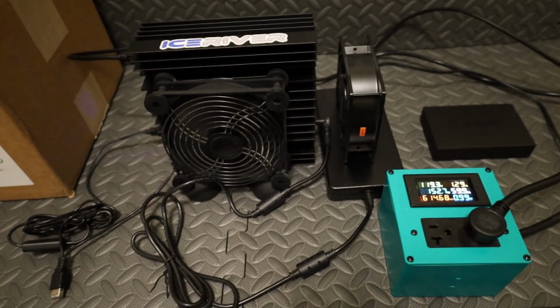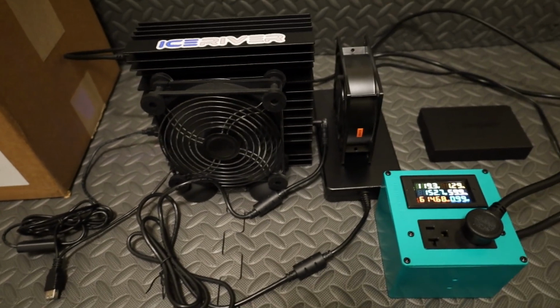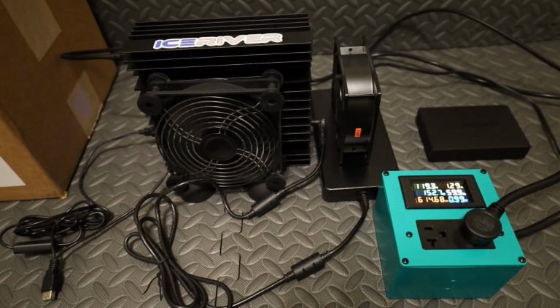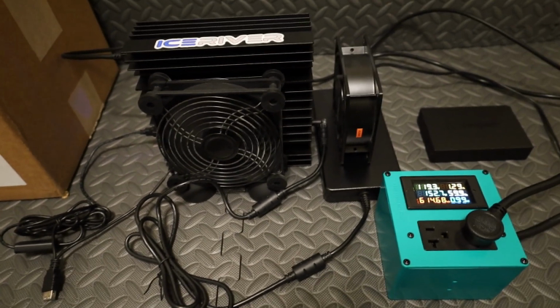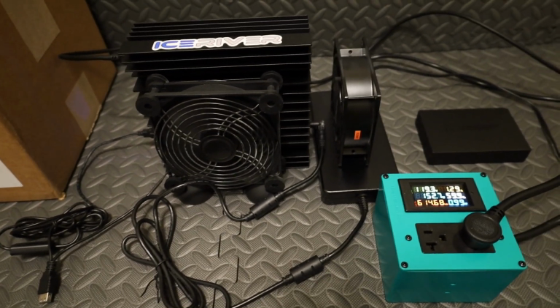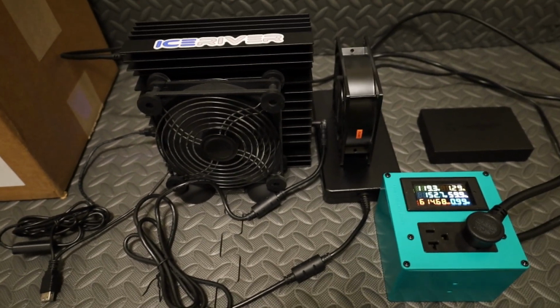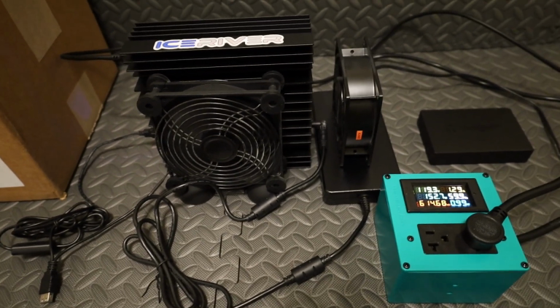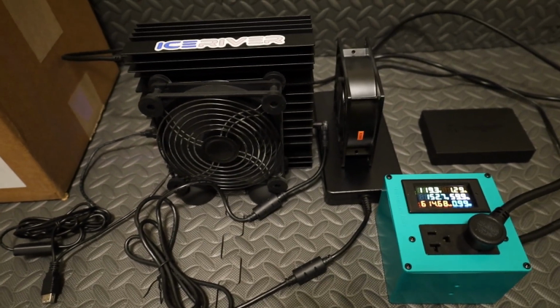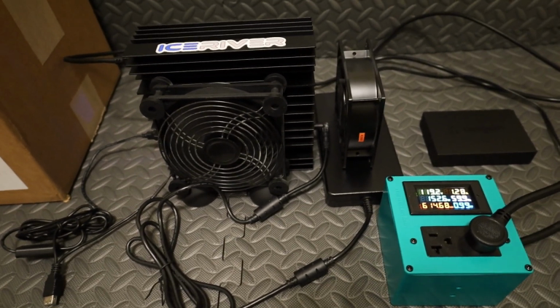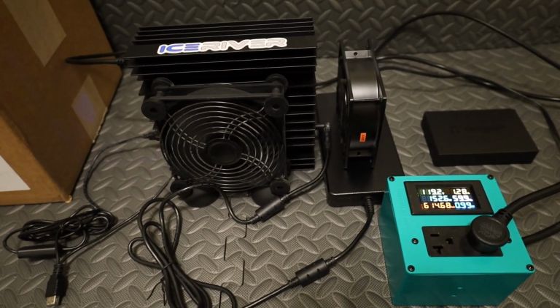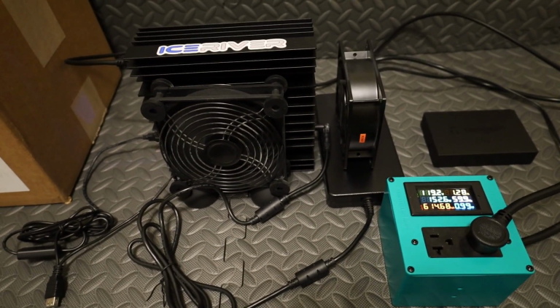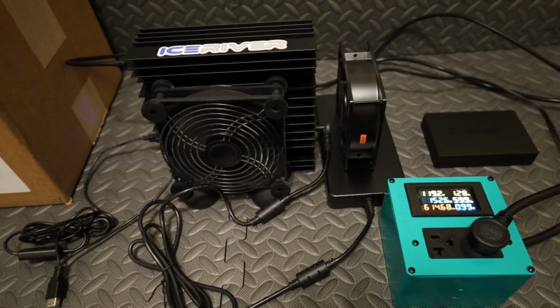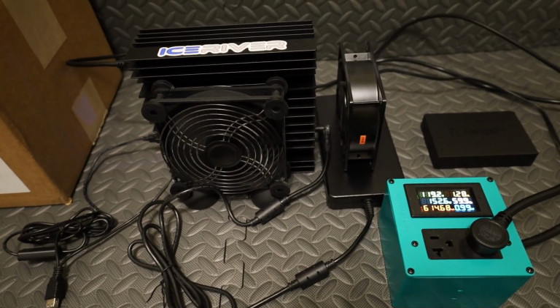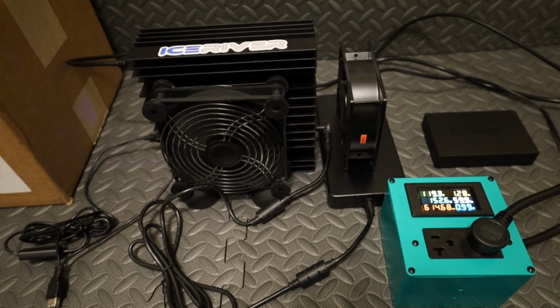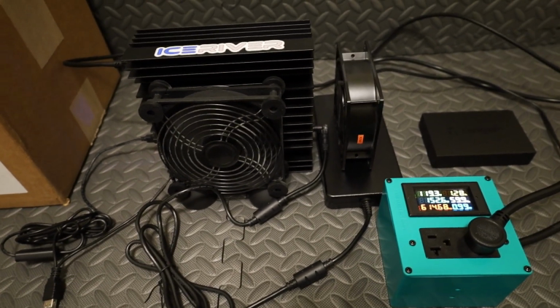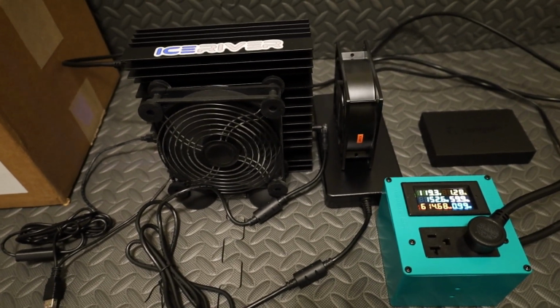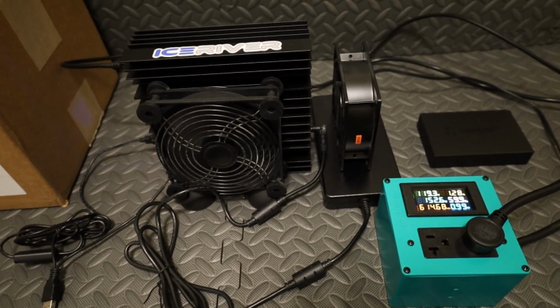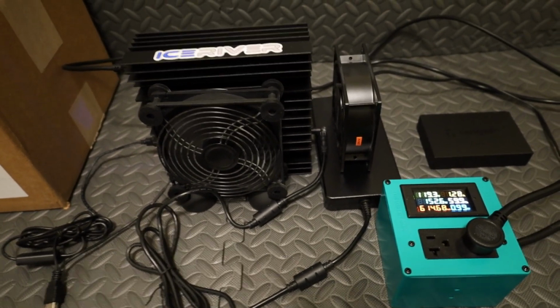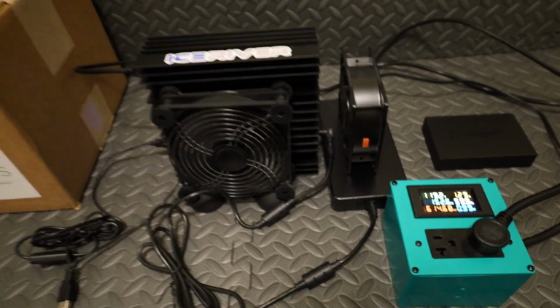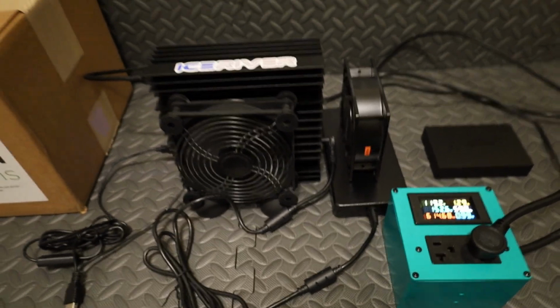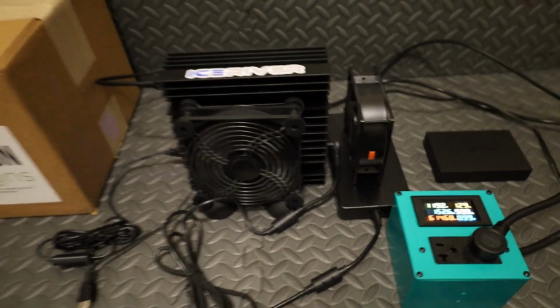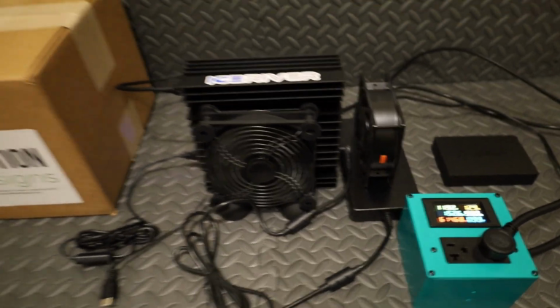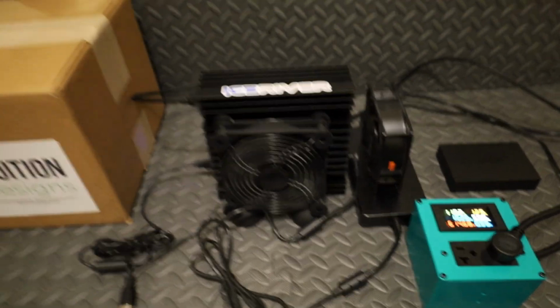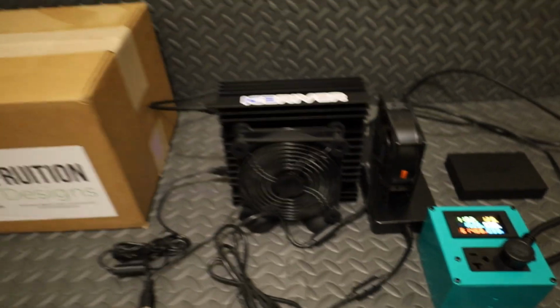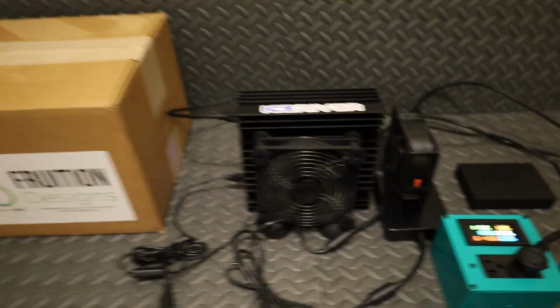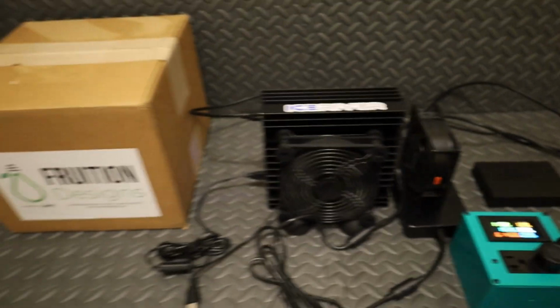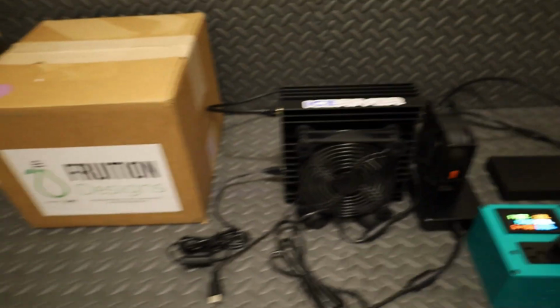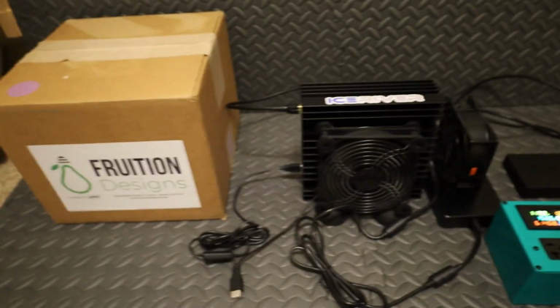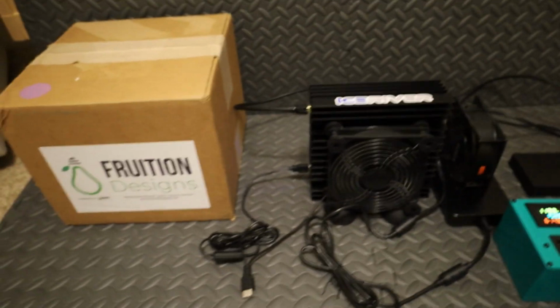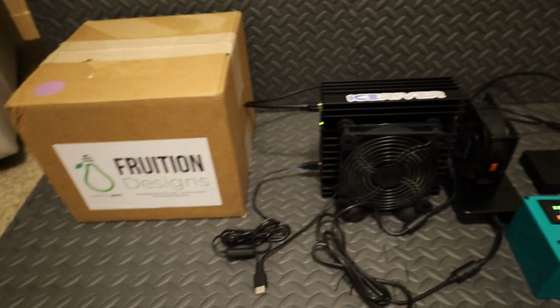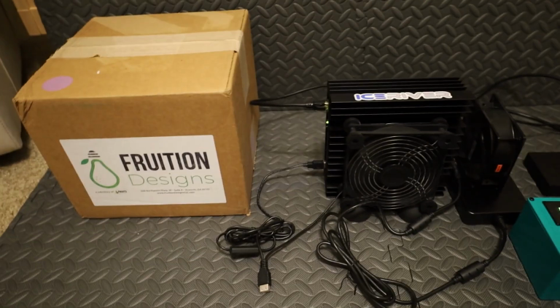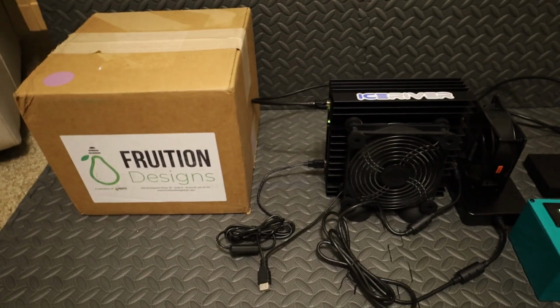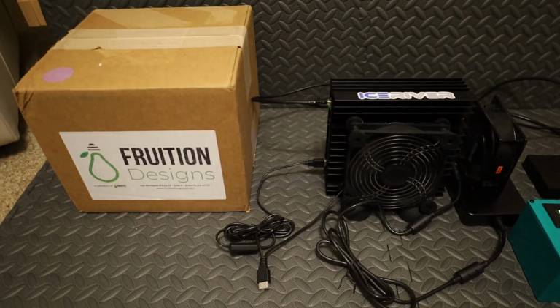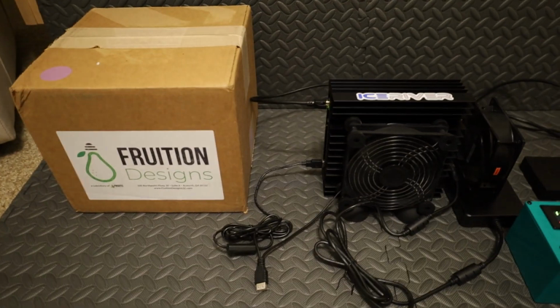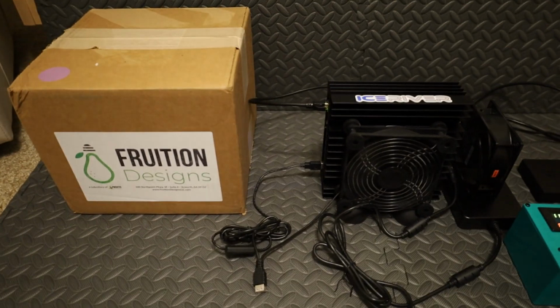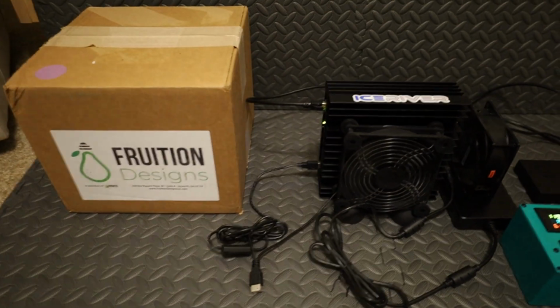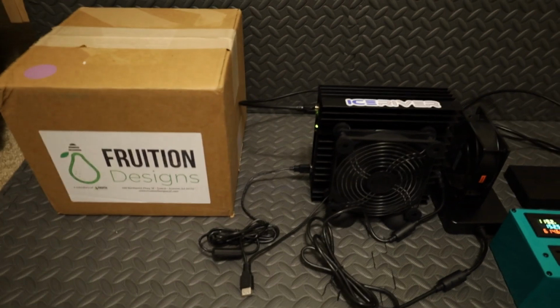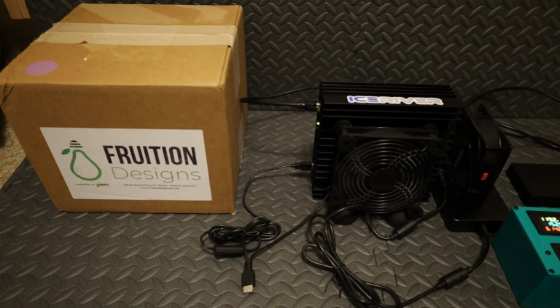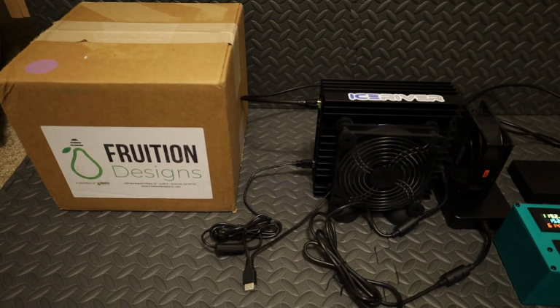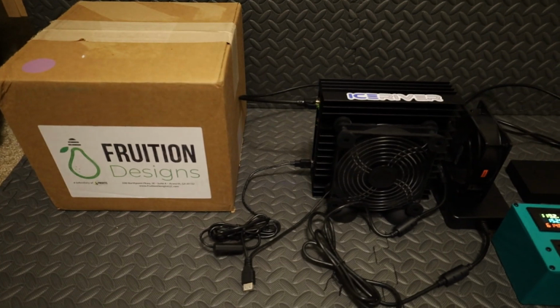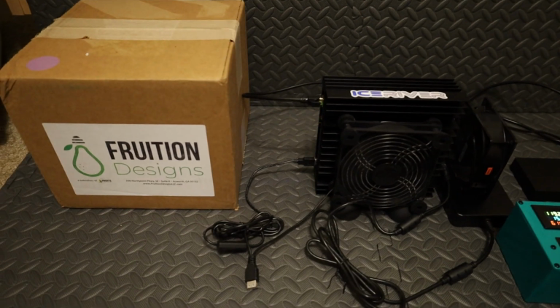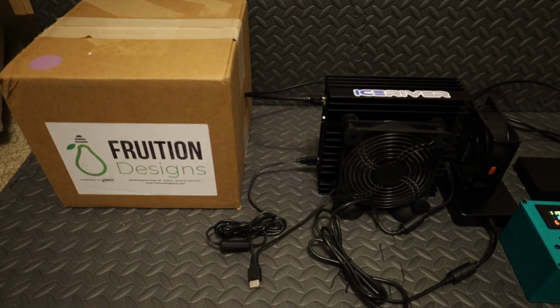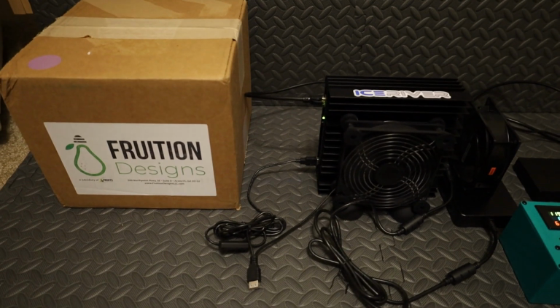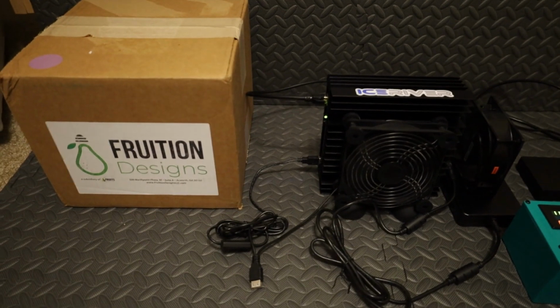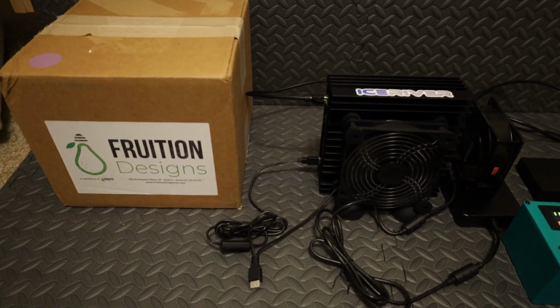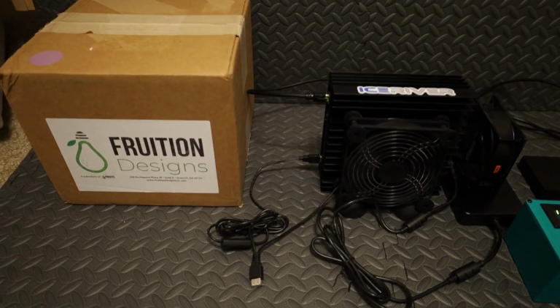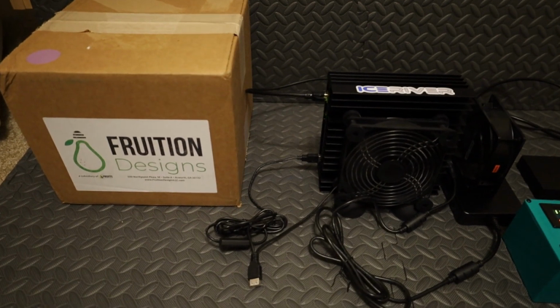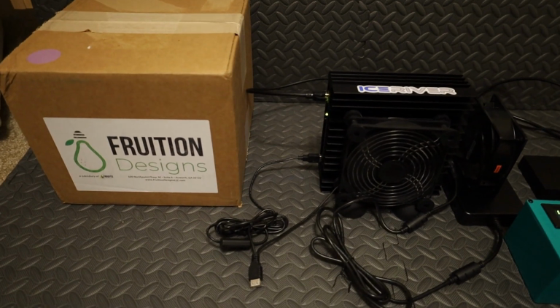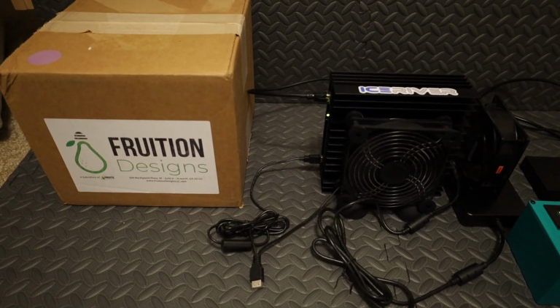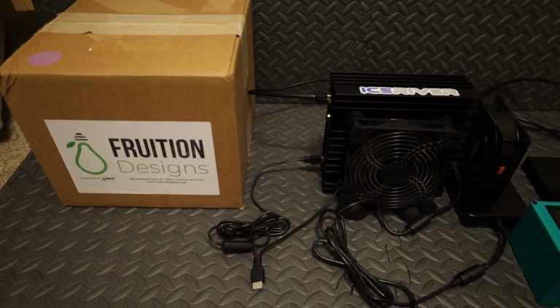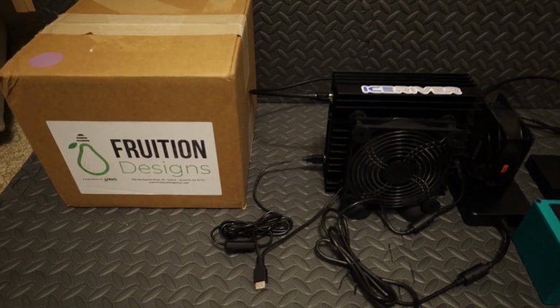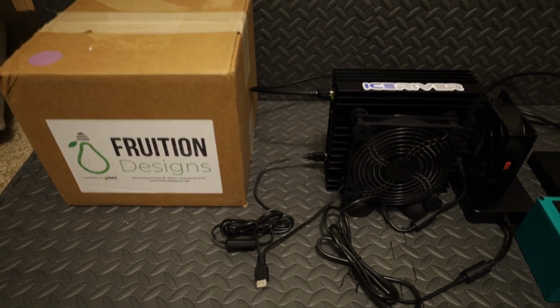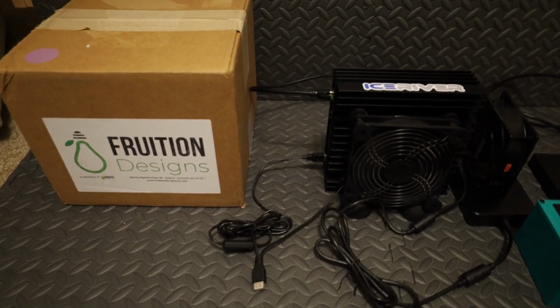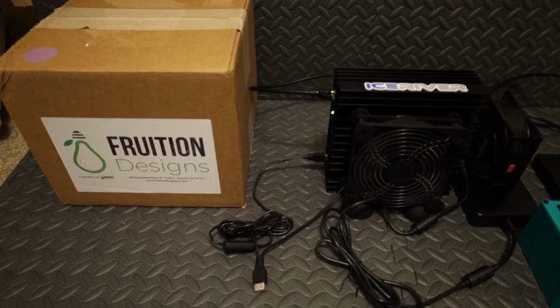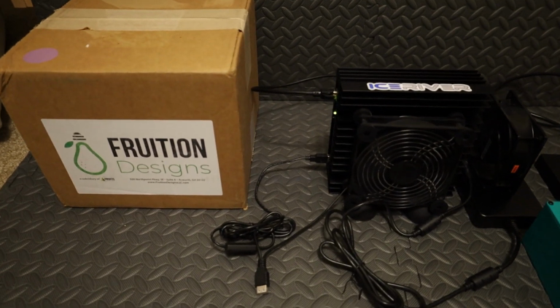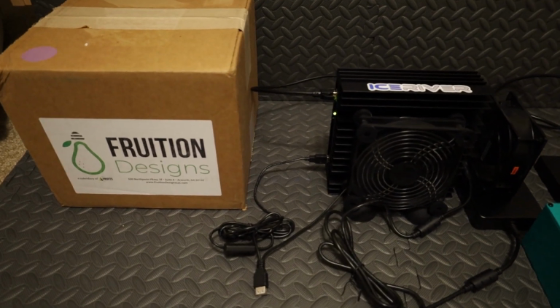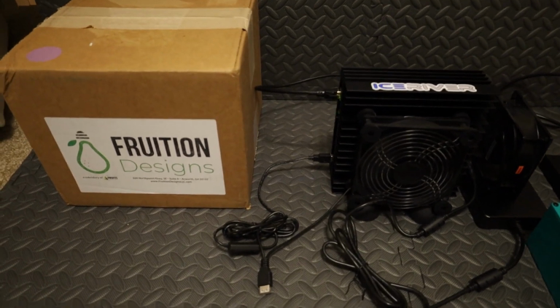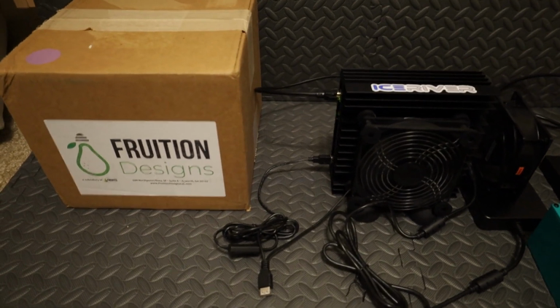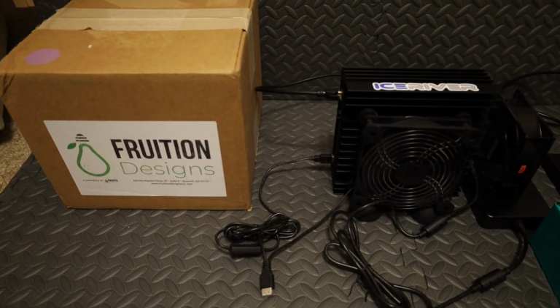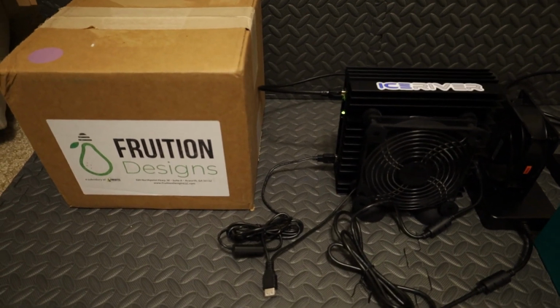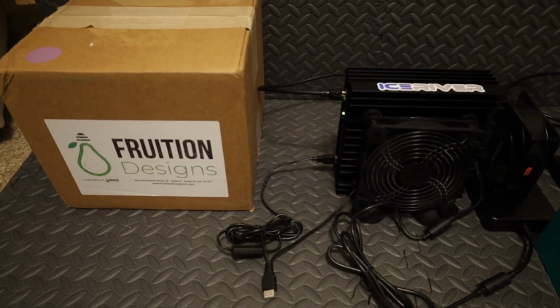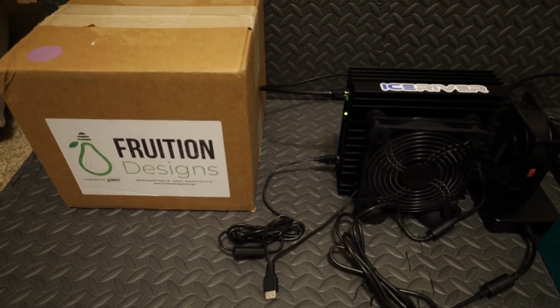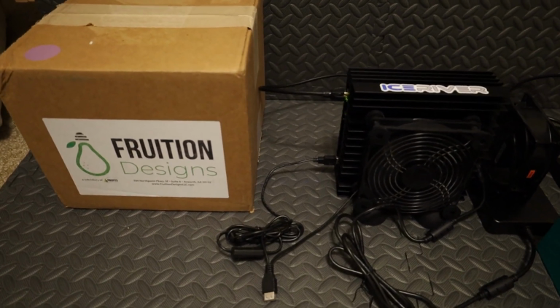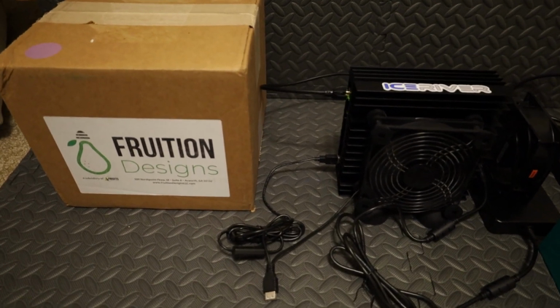I want to get it out of here. I live in Florida, so to put it in my garage I have to cool it down better. So I'm going to be installing this Fruition Designs kit.